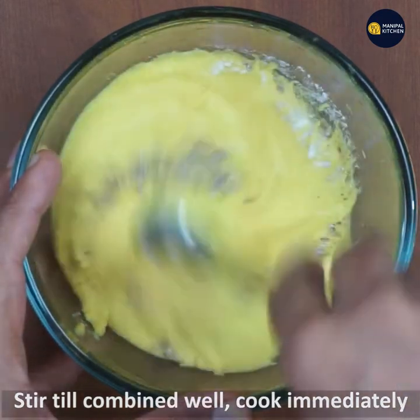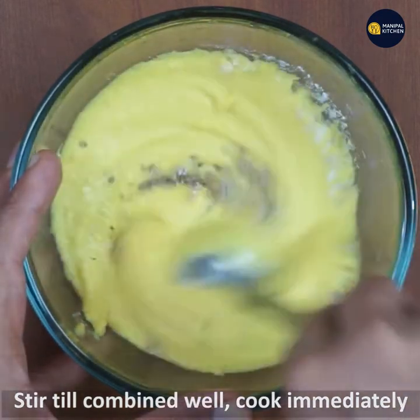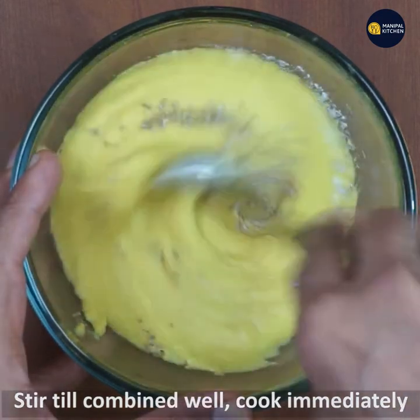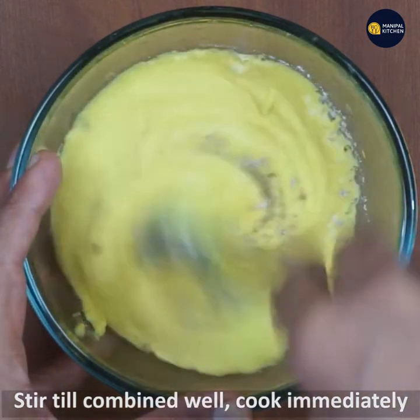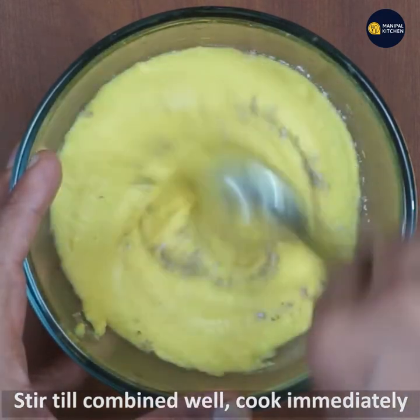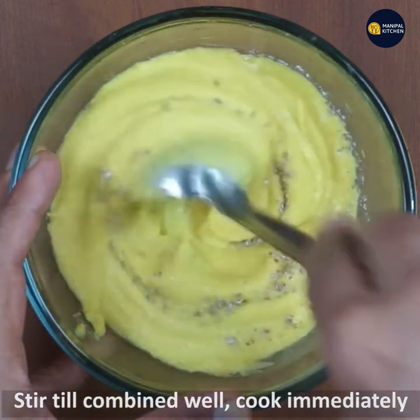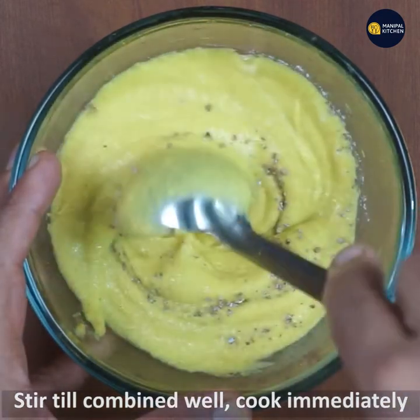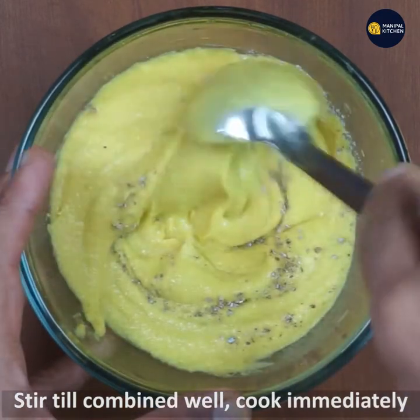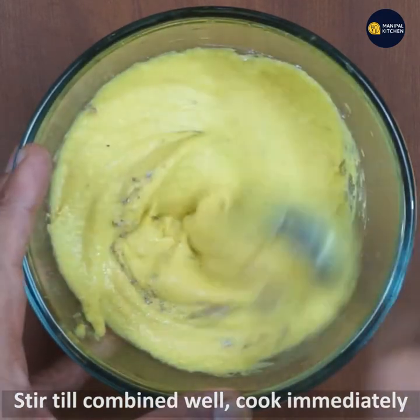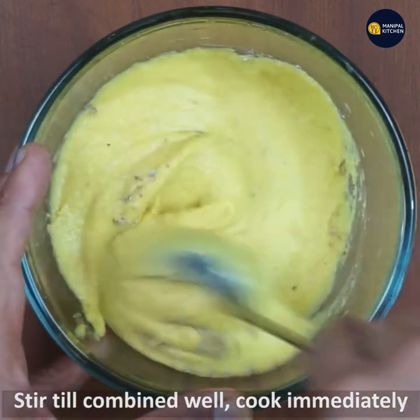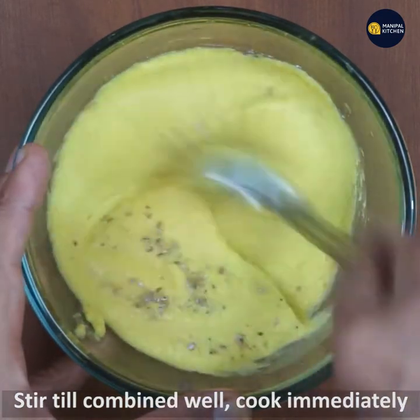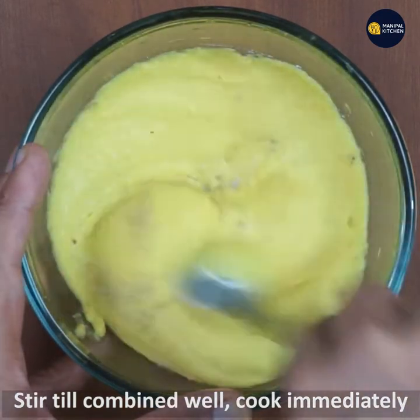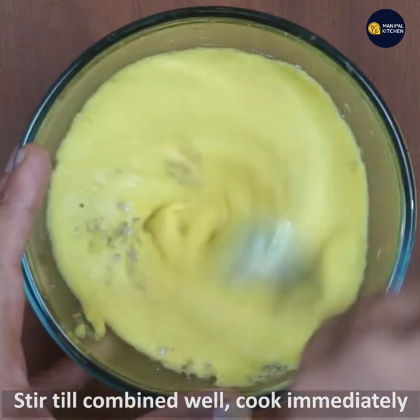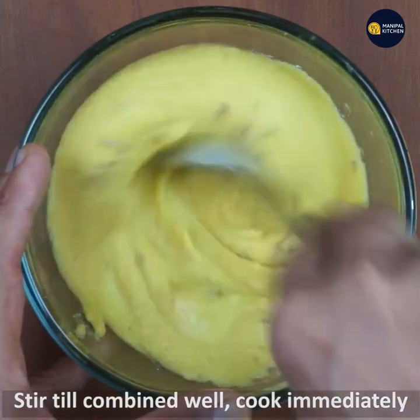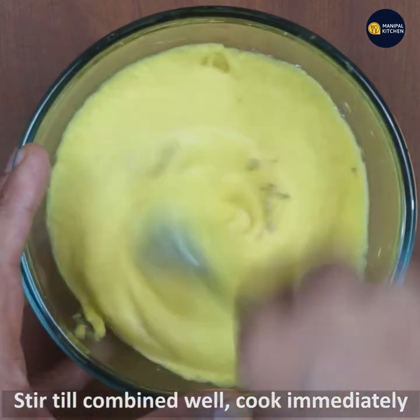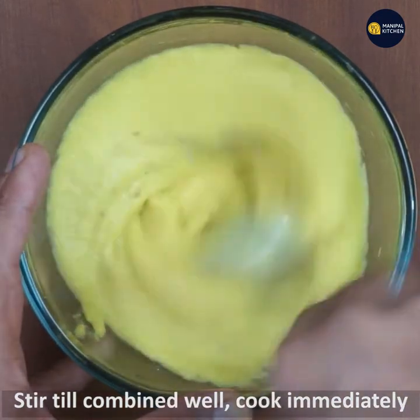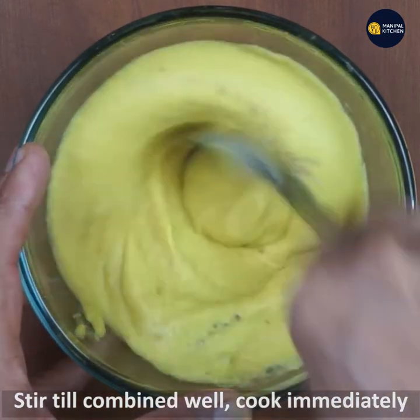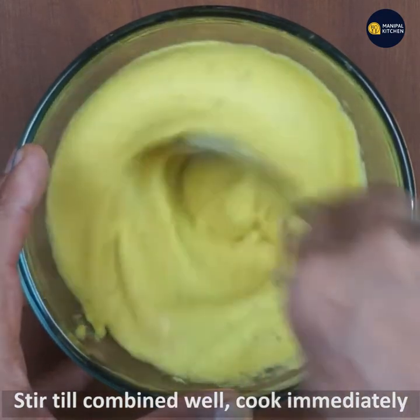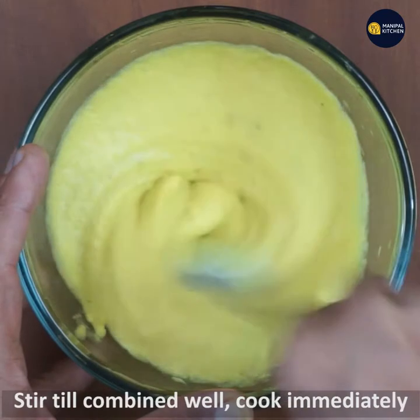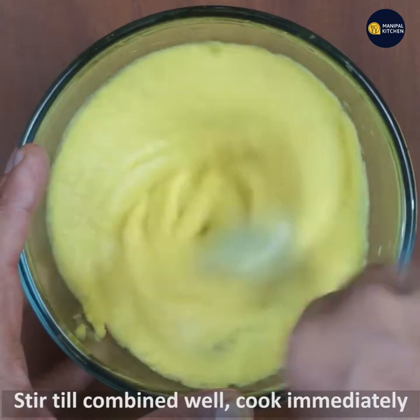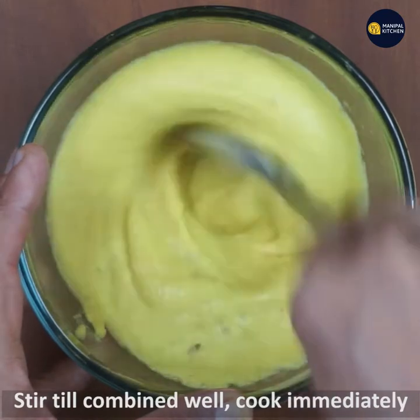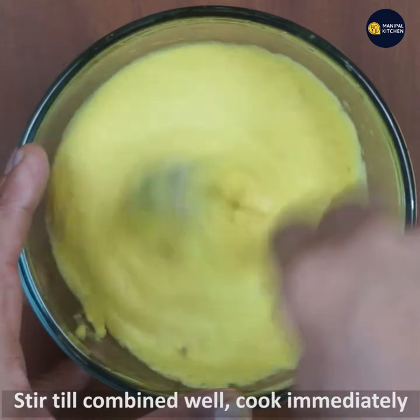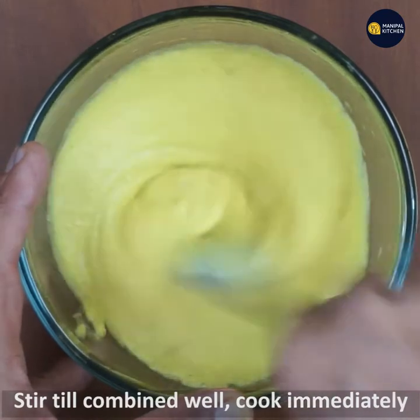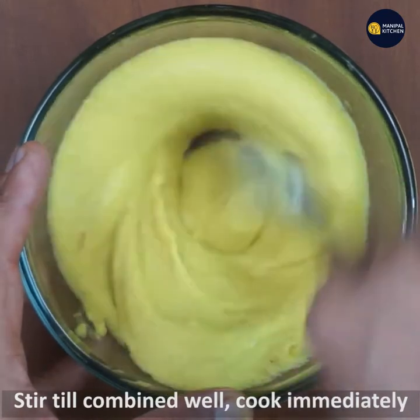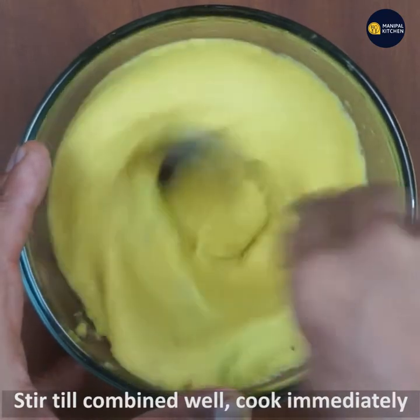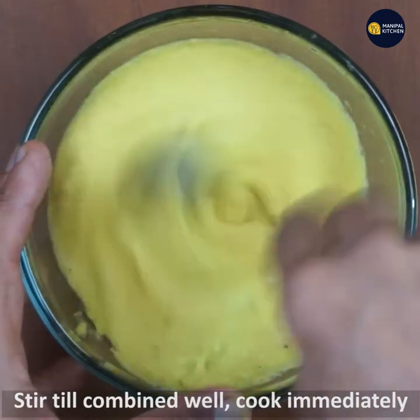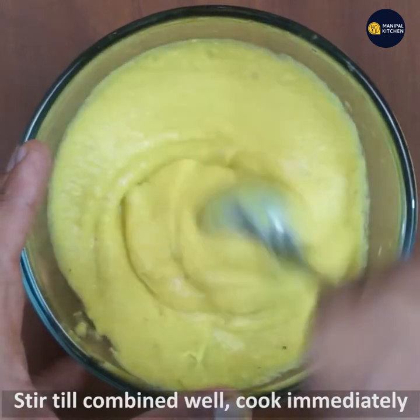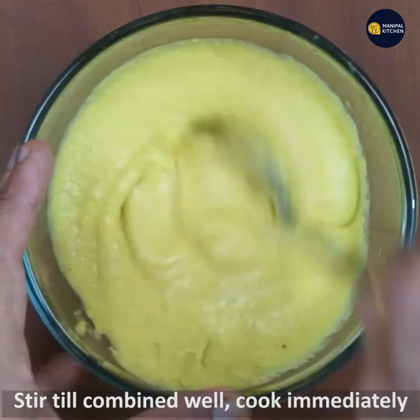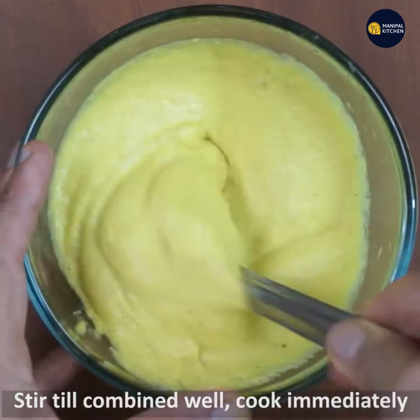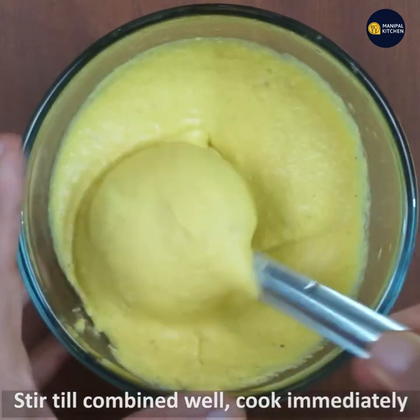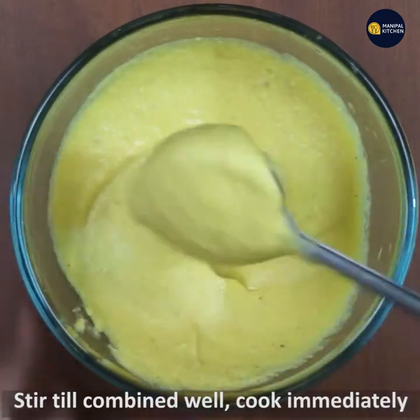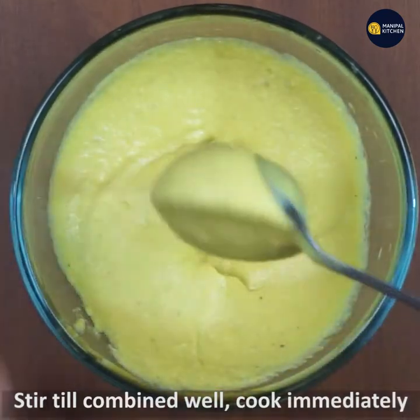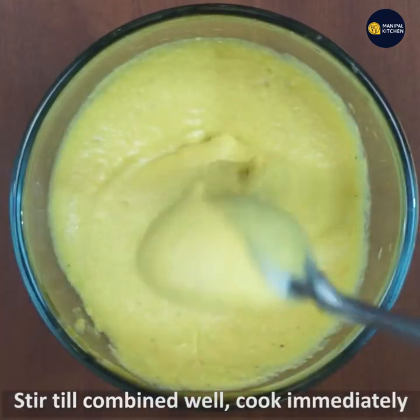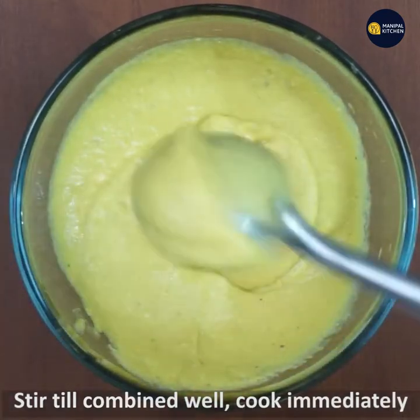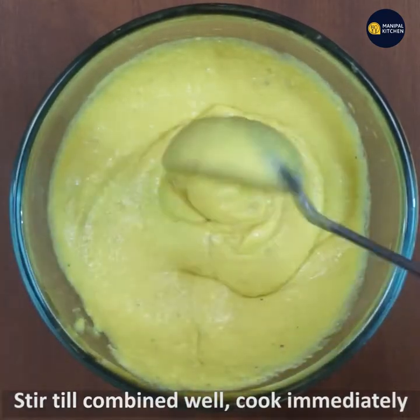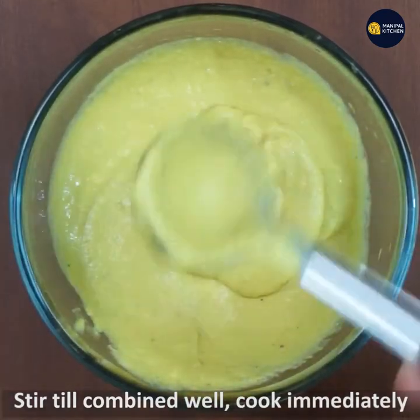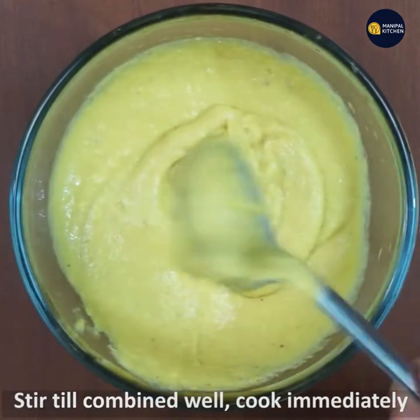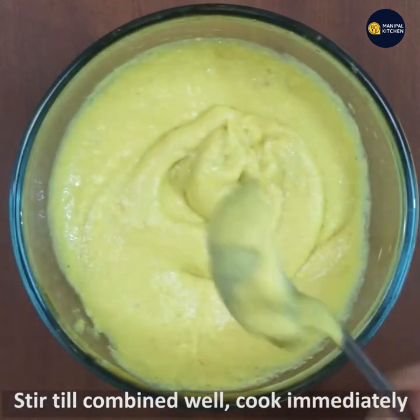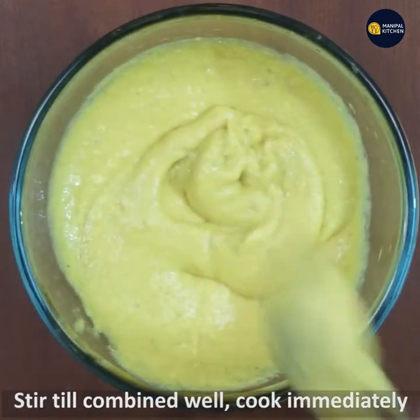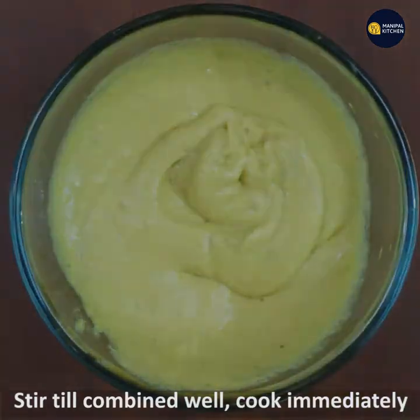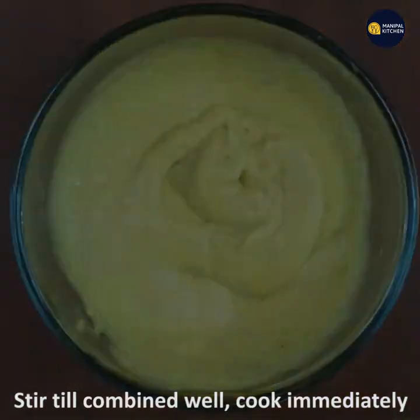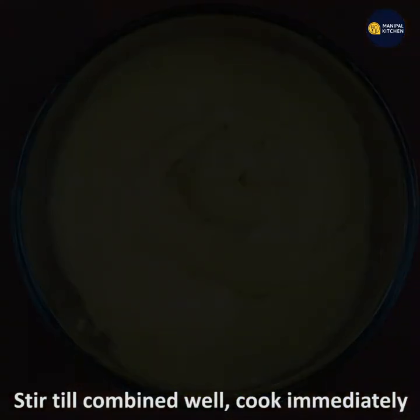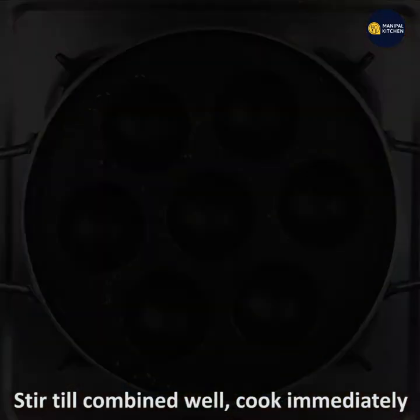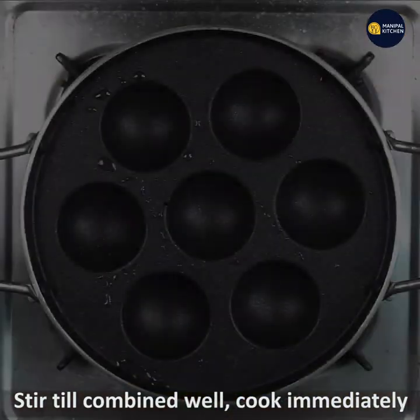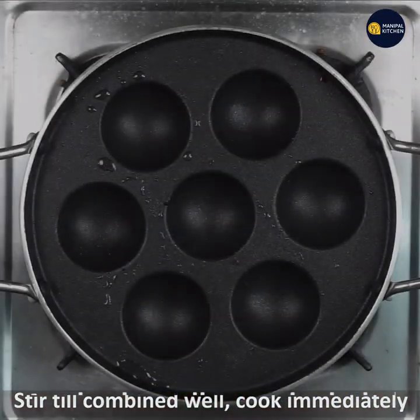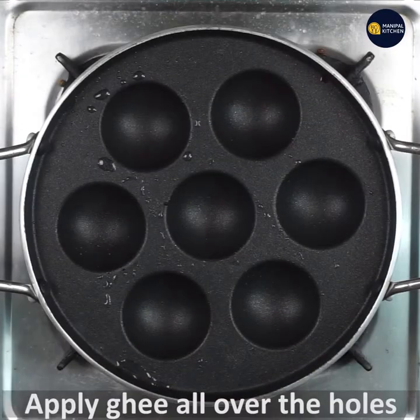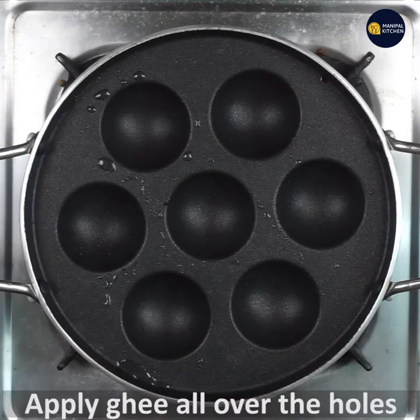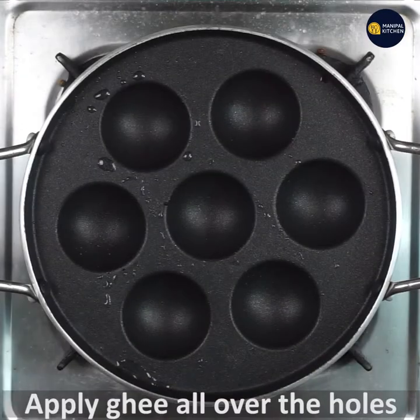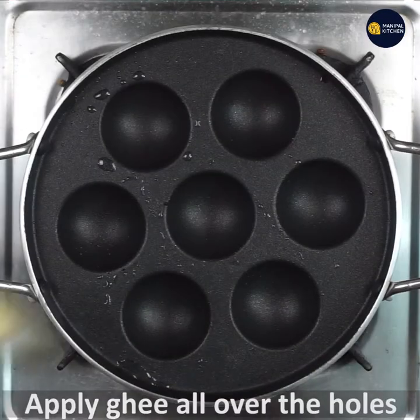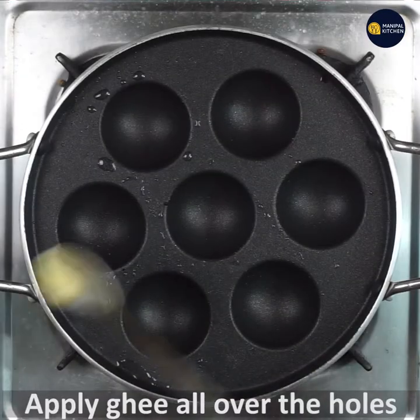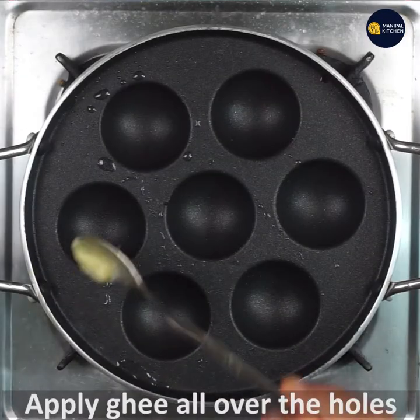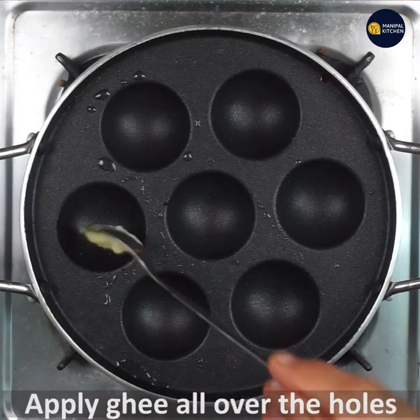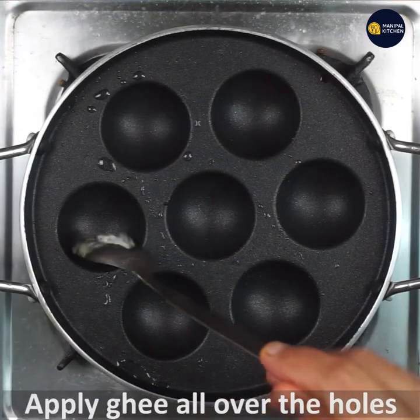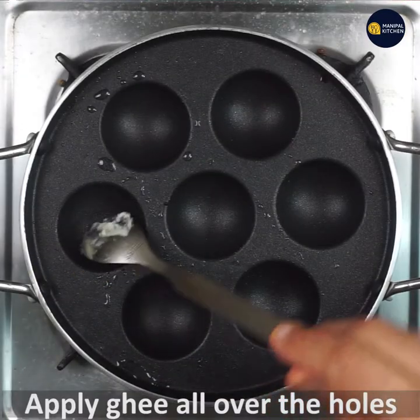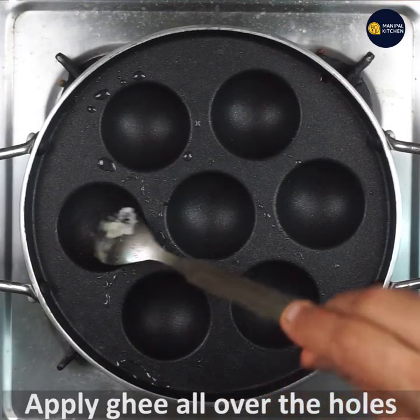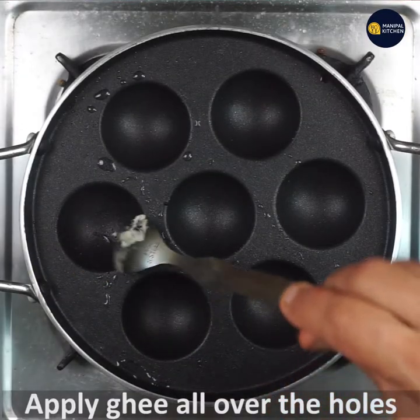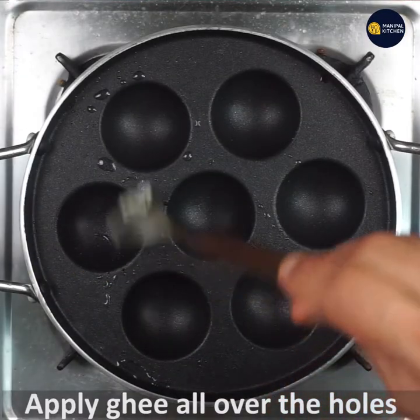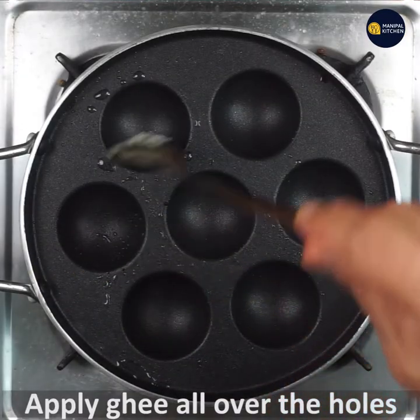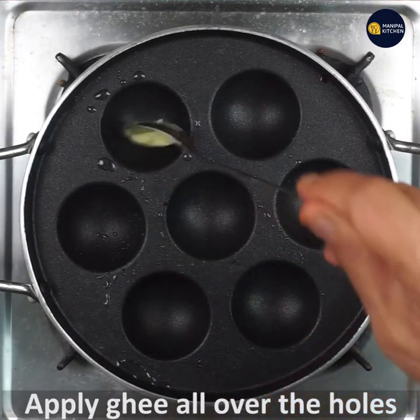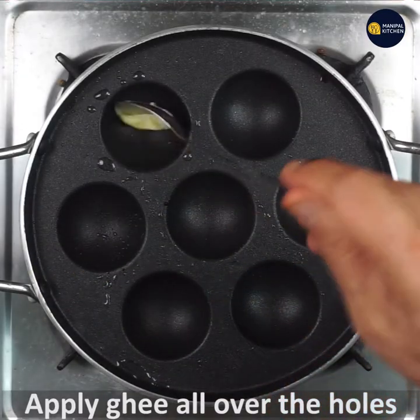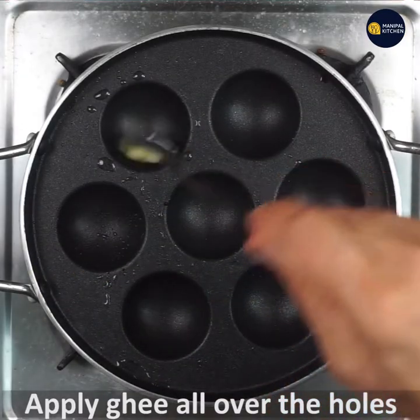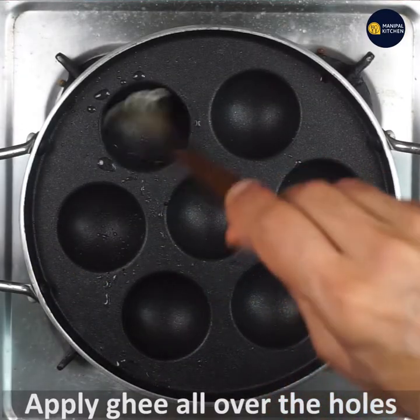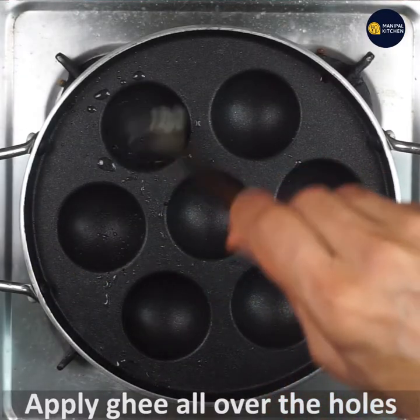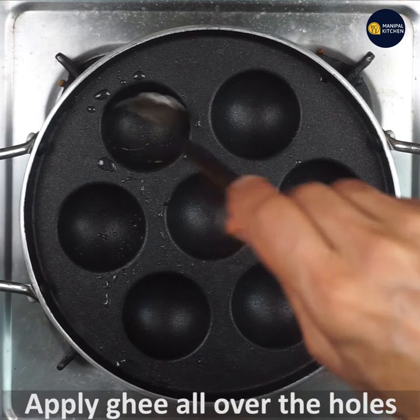Please cook immediately. Don't keep the batter because it will not be good to cook later. This is how the batter is done.